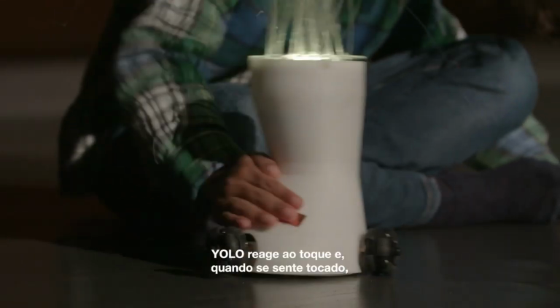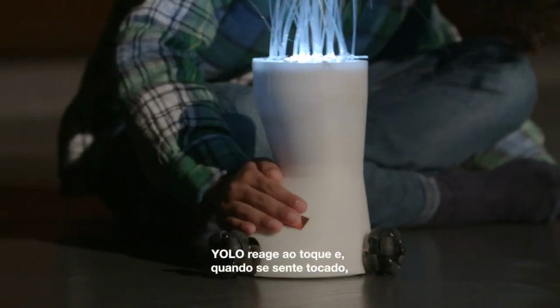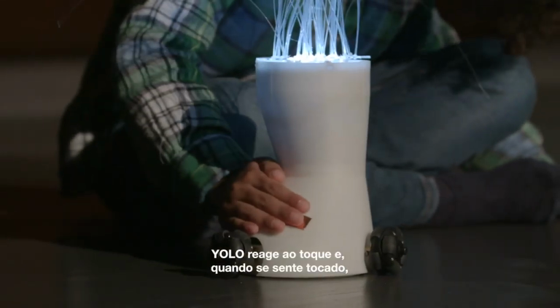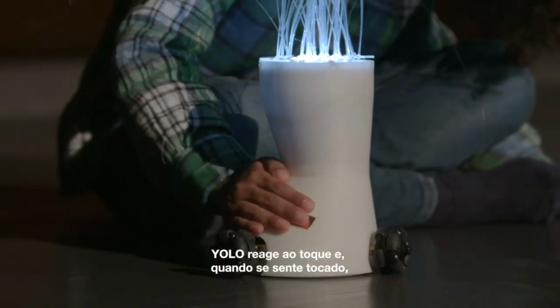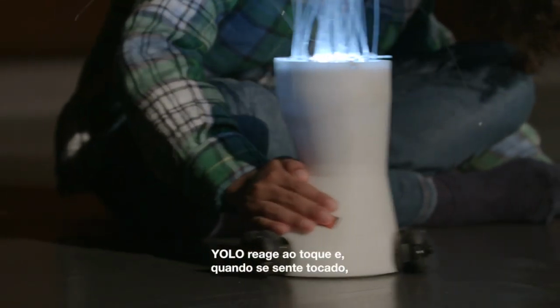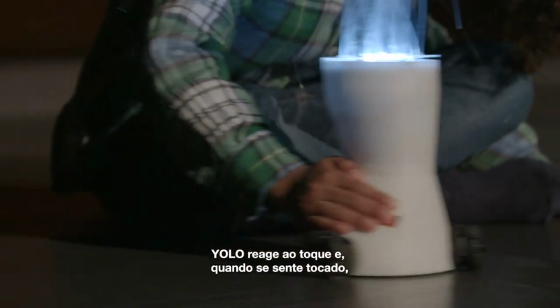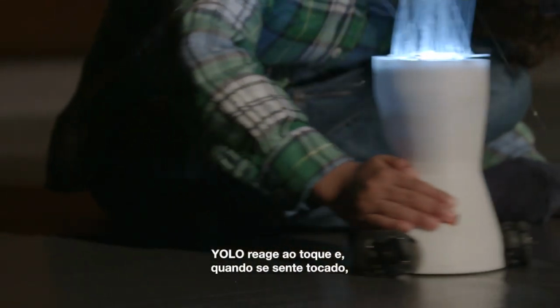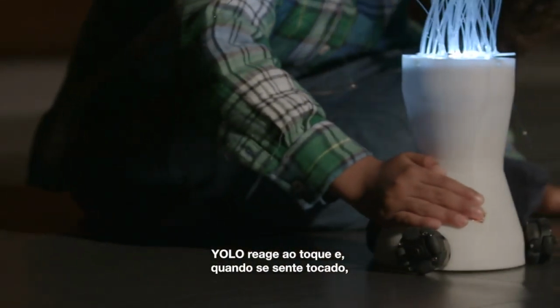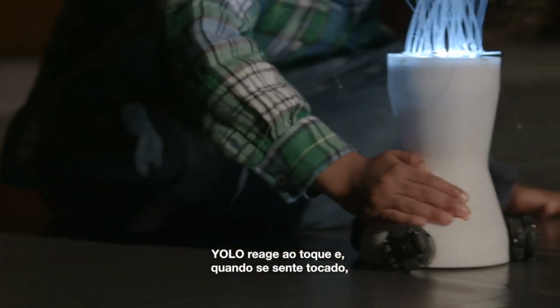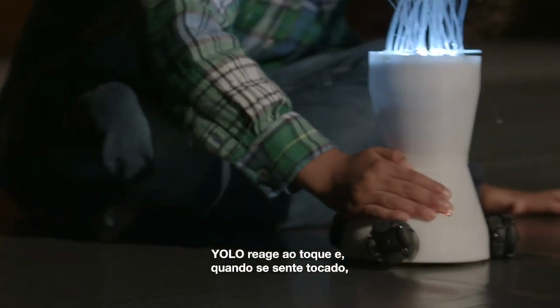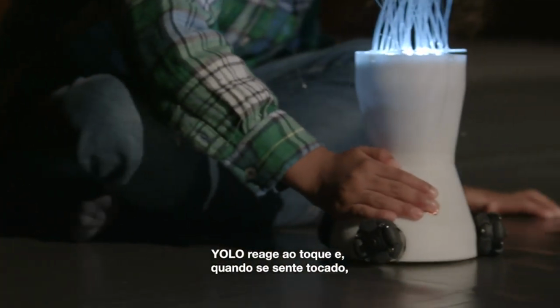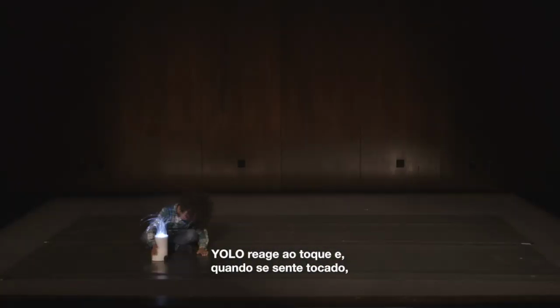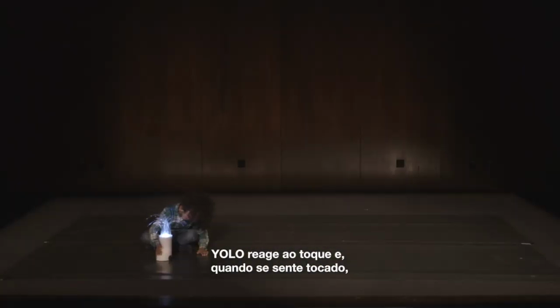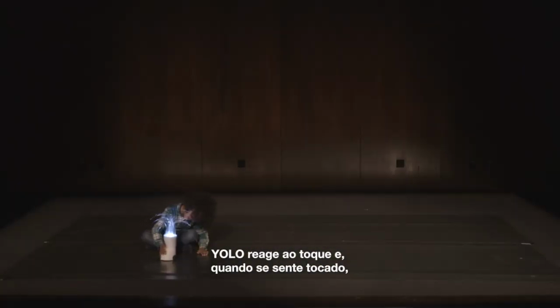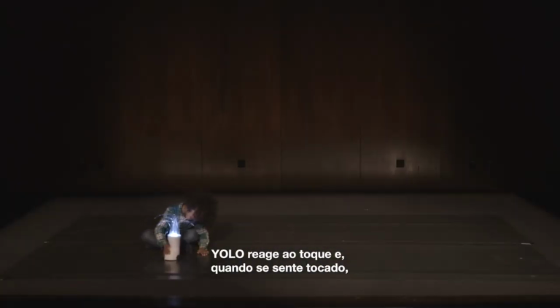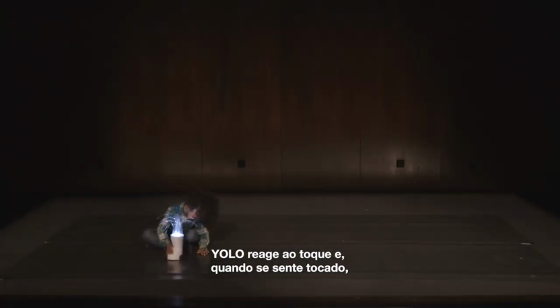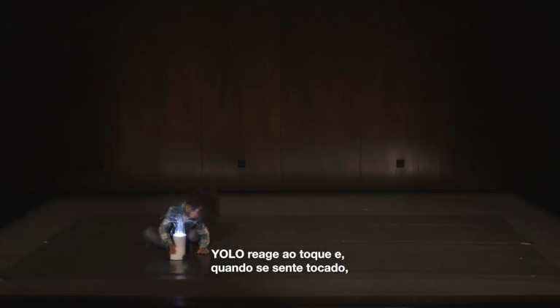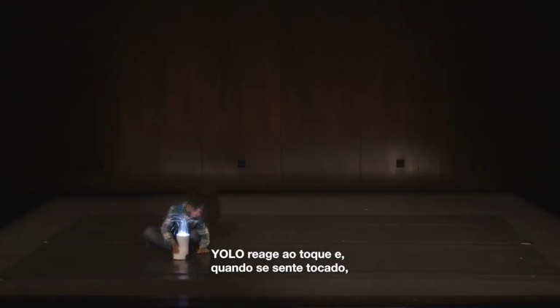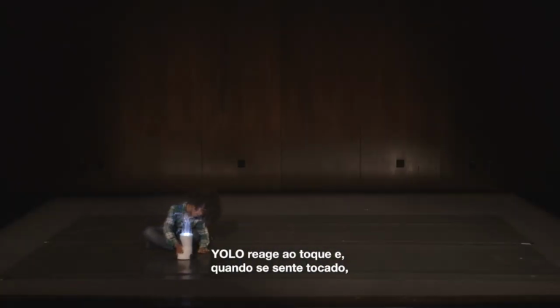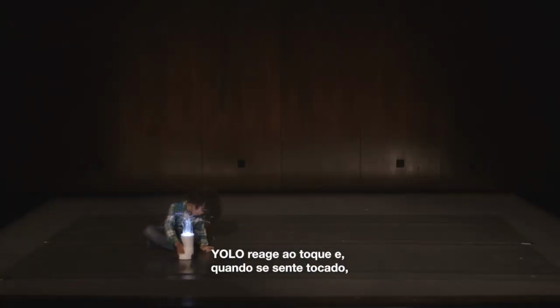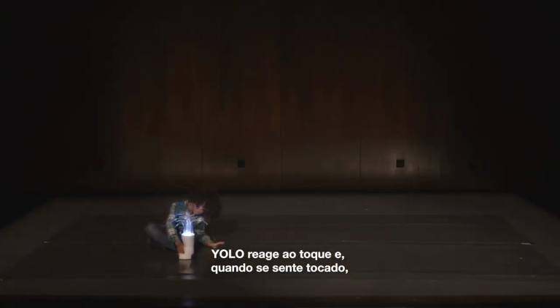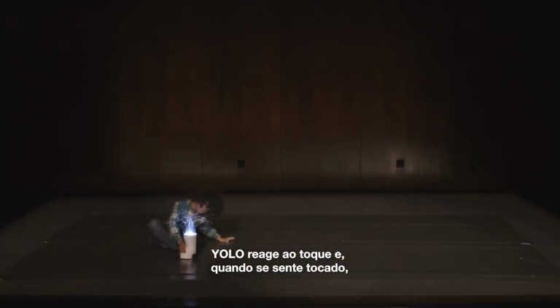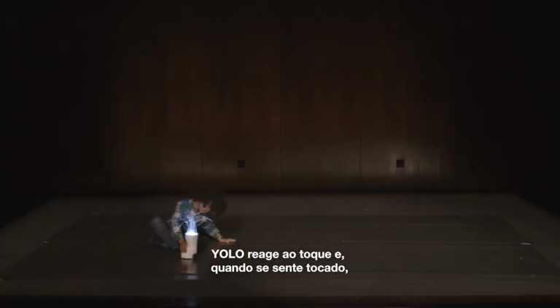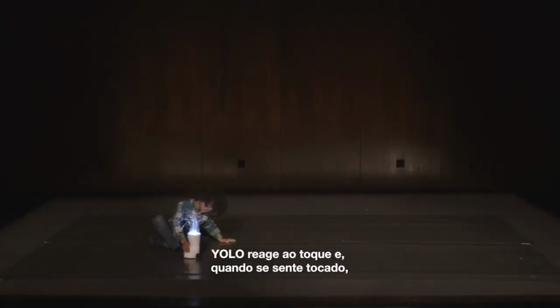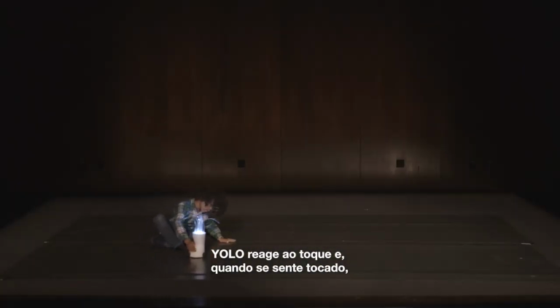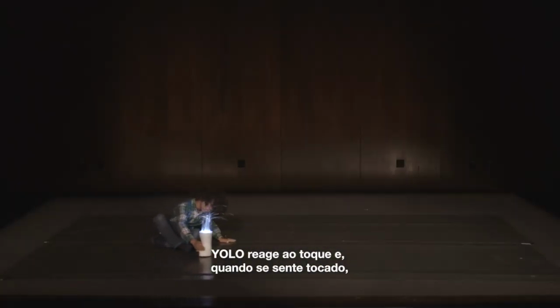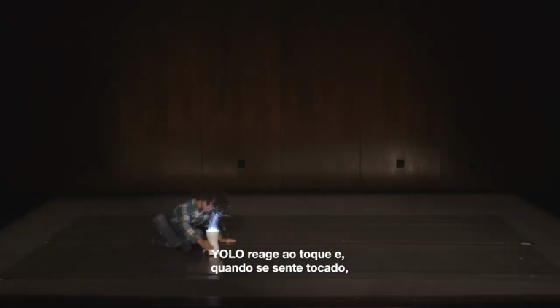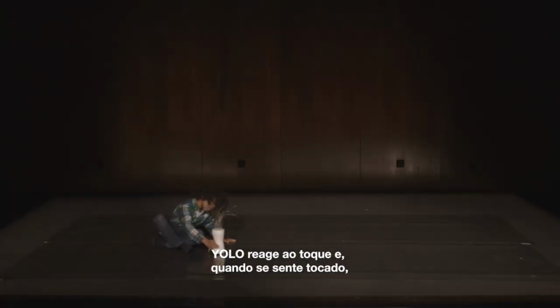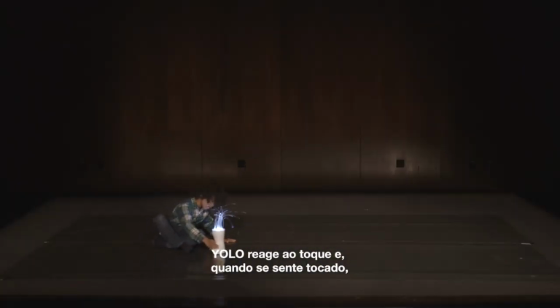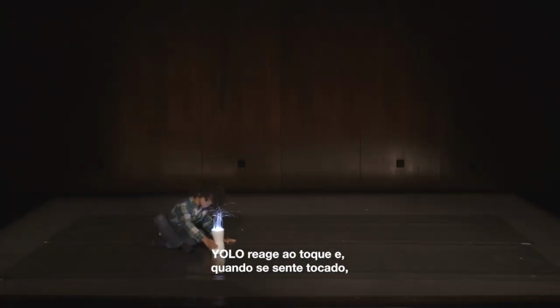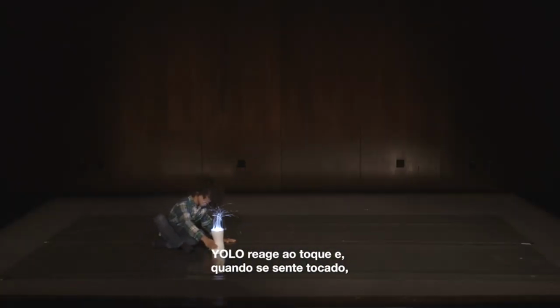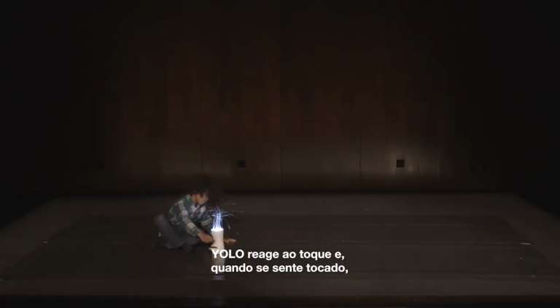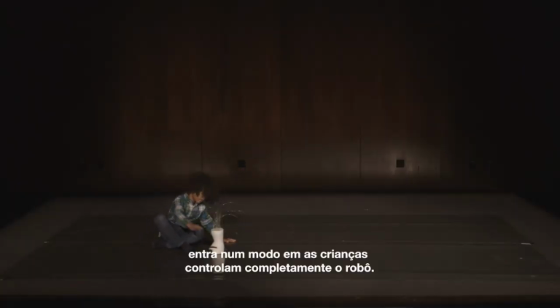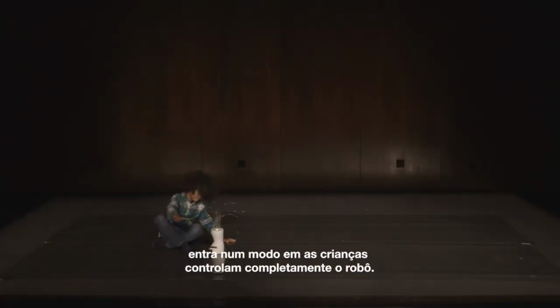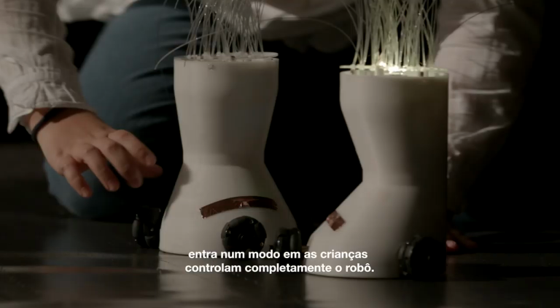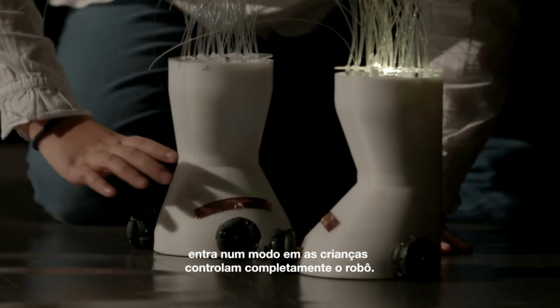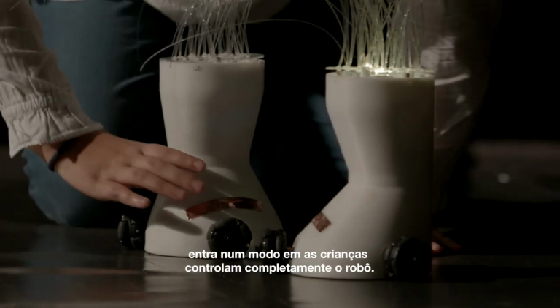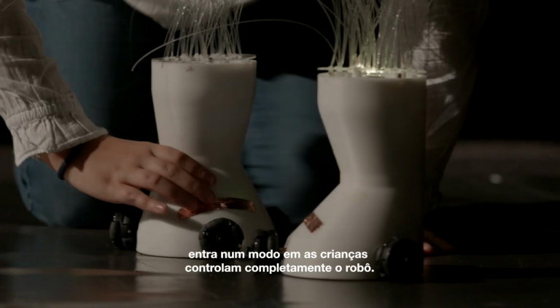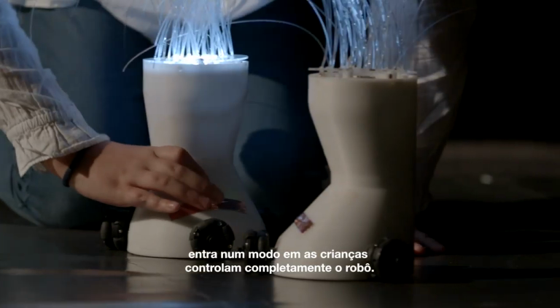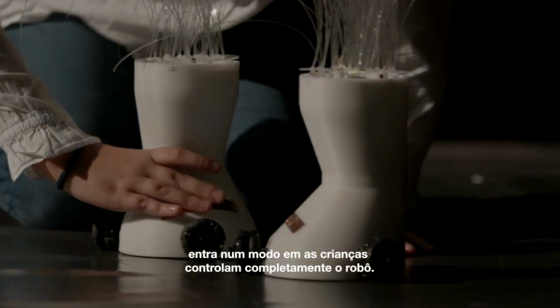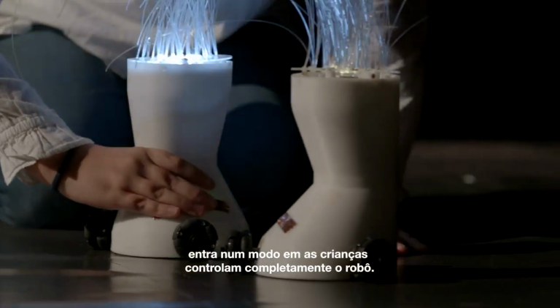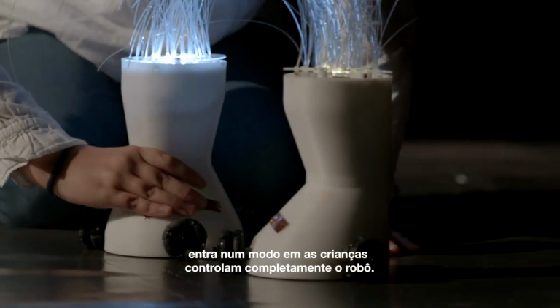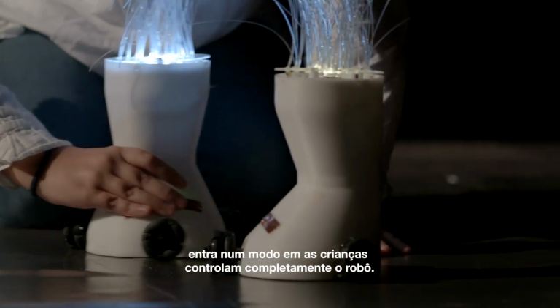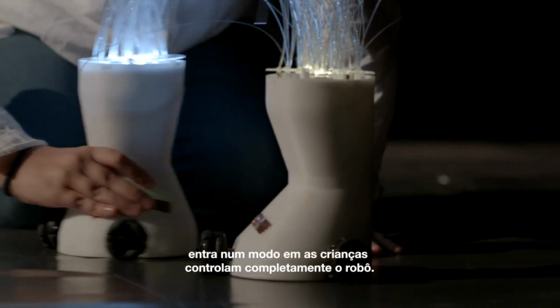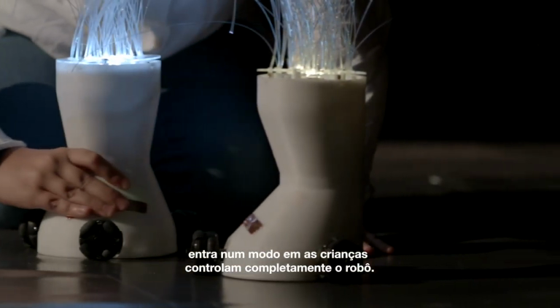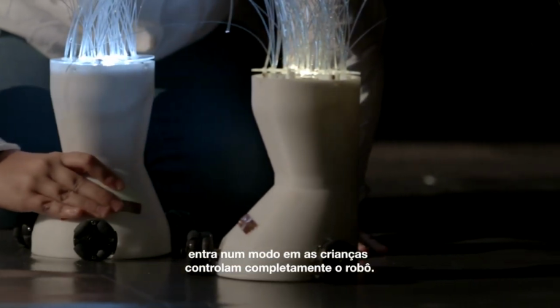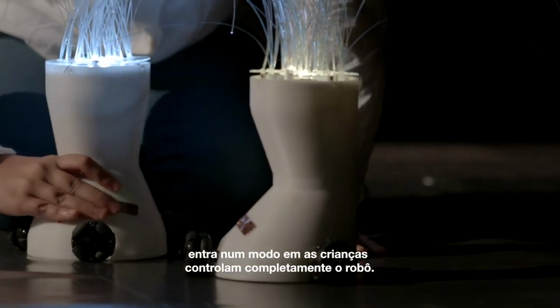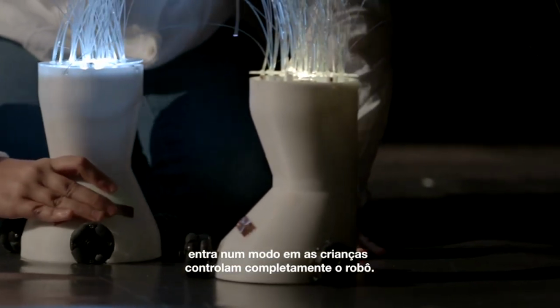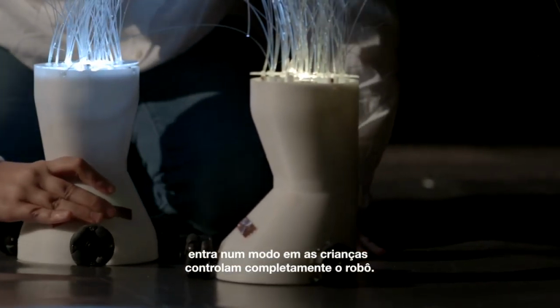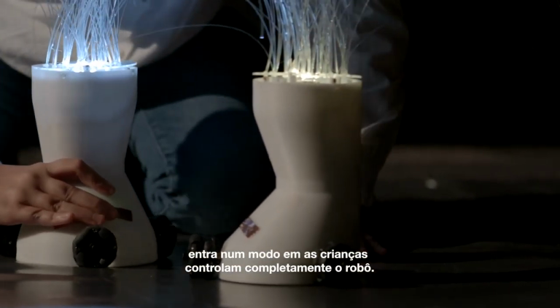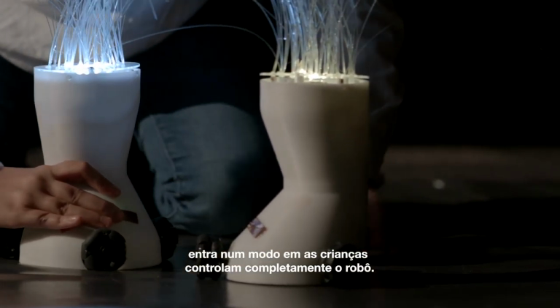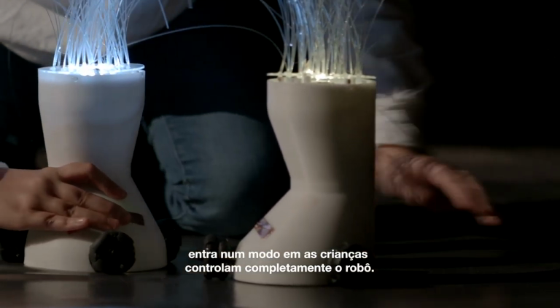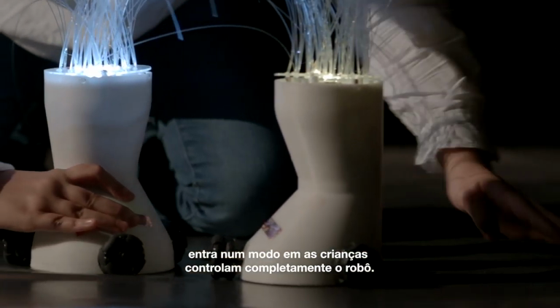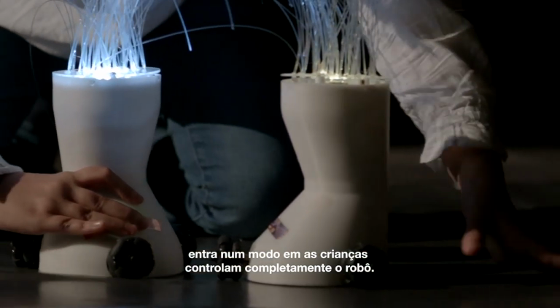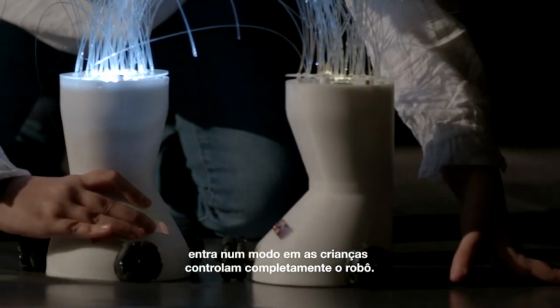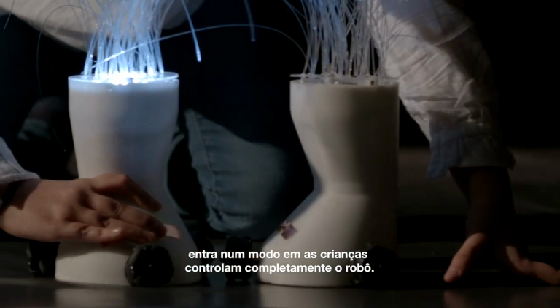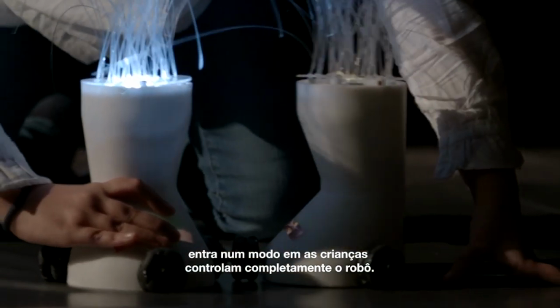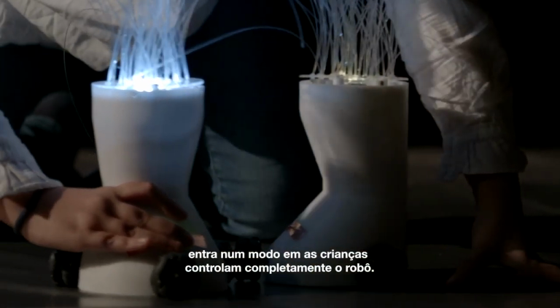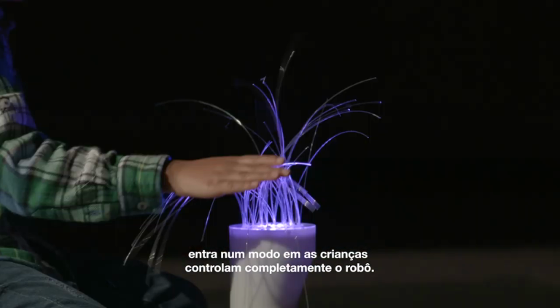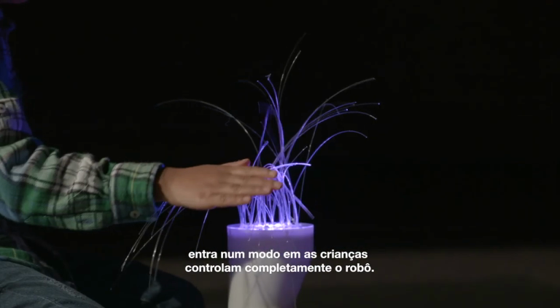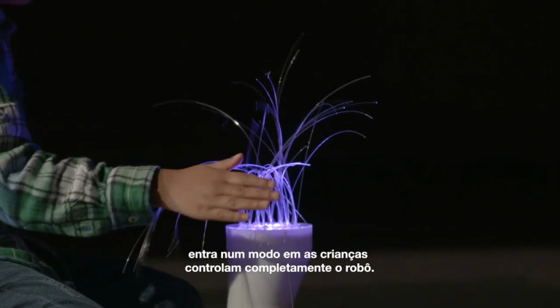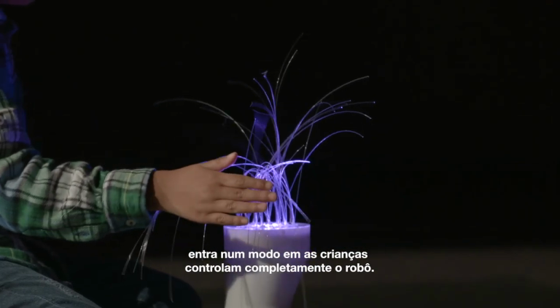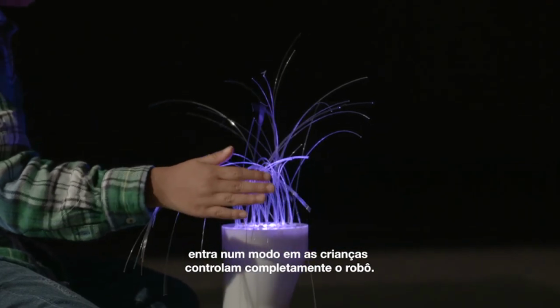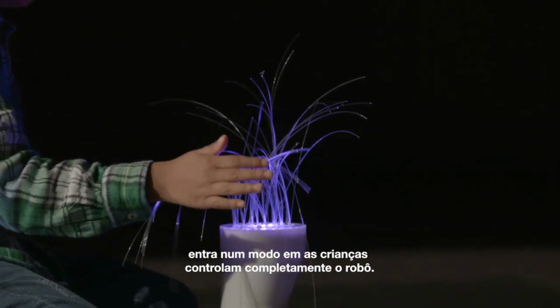YOLO is touch-reactive, and when sensing touch, it changes to a state where children are in full control of the robot.